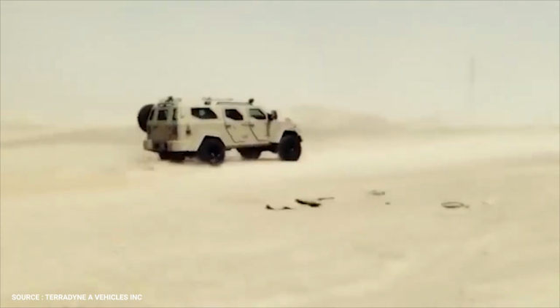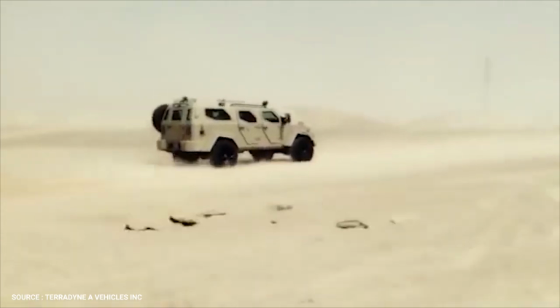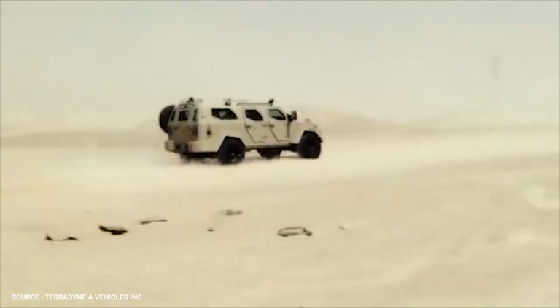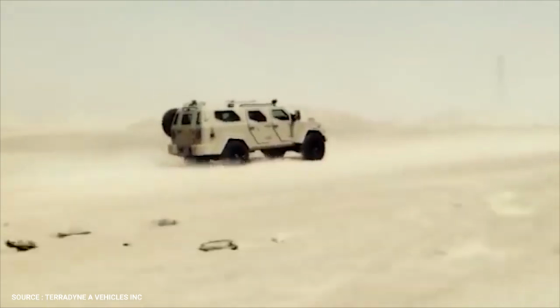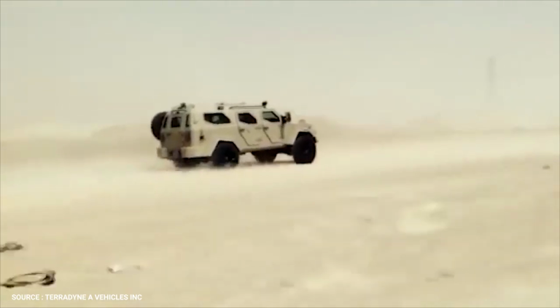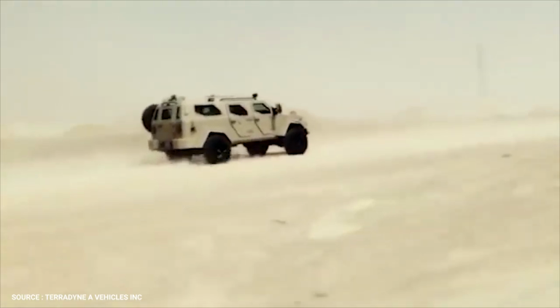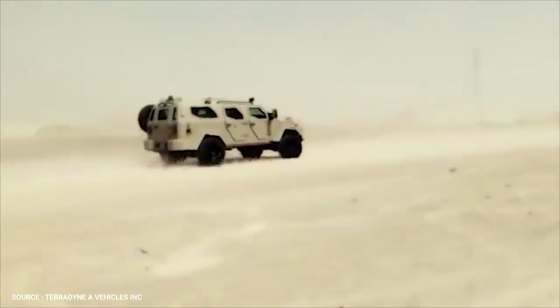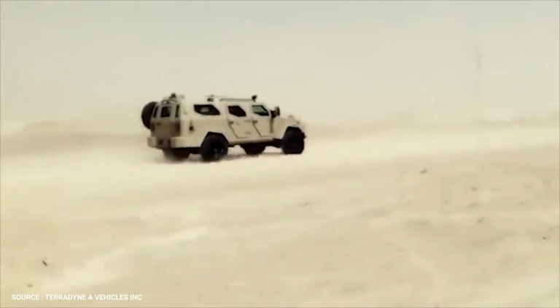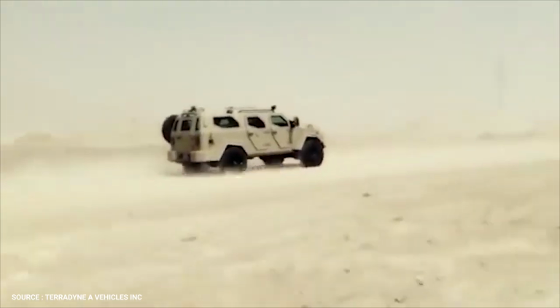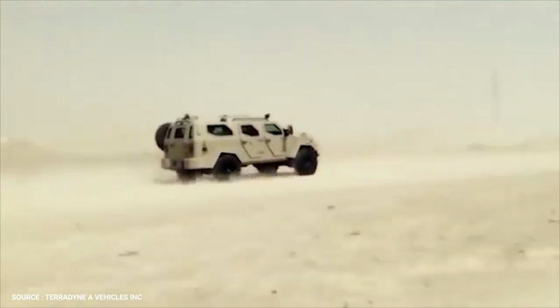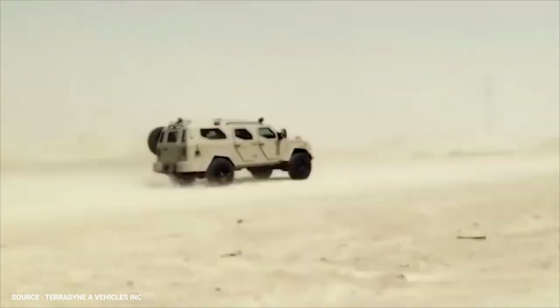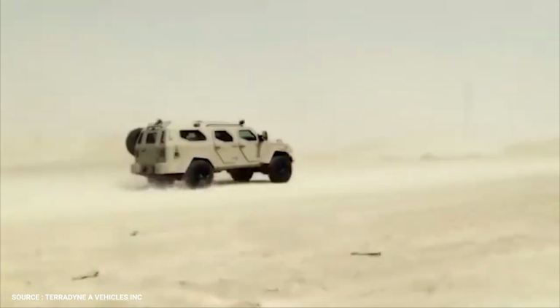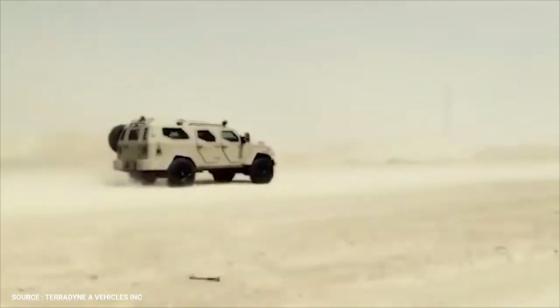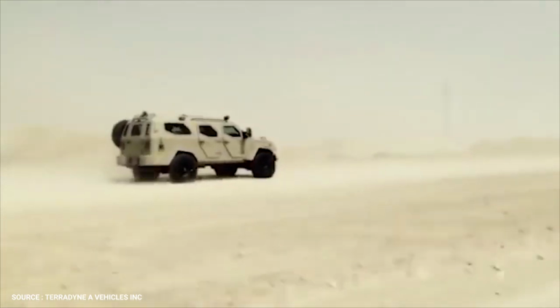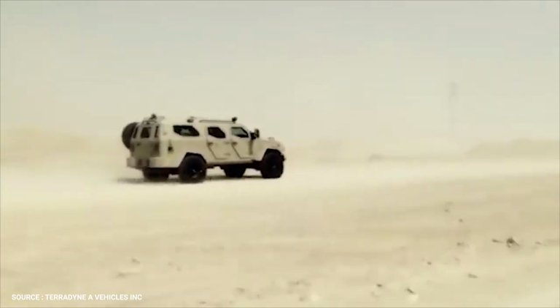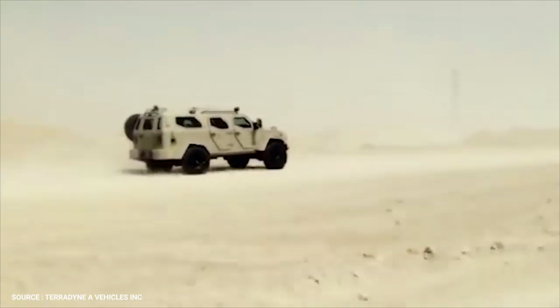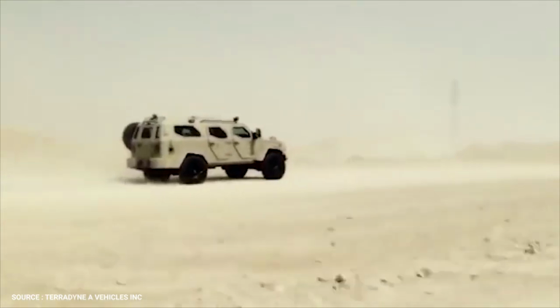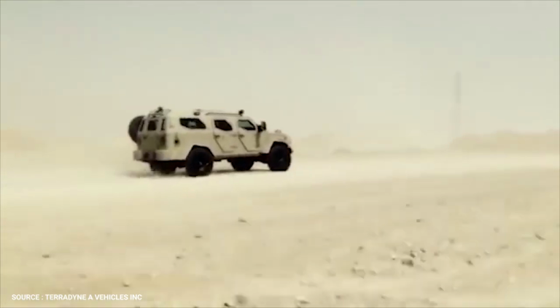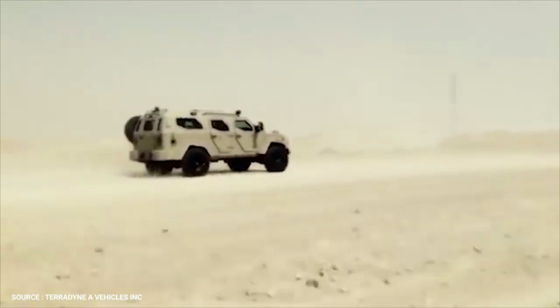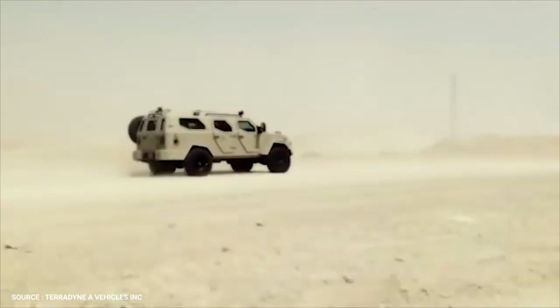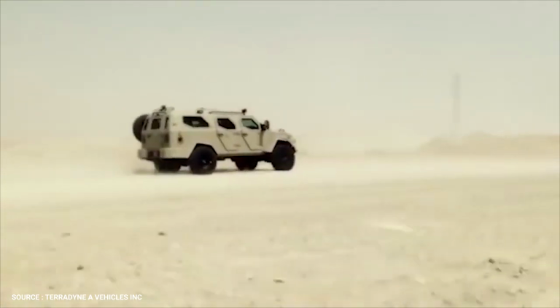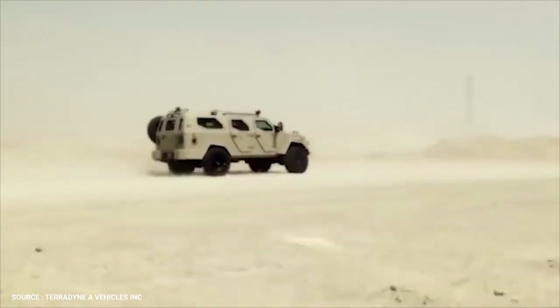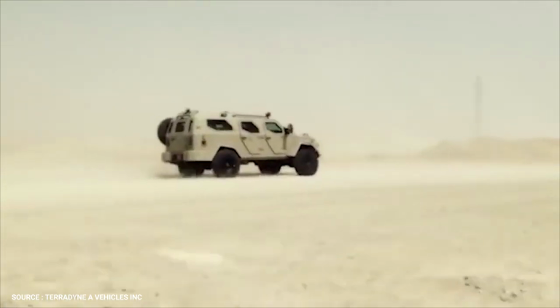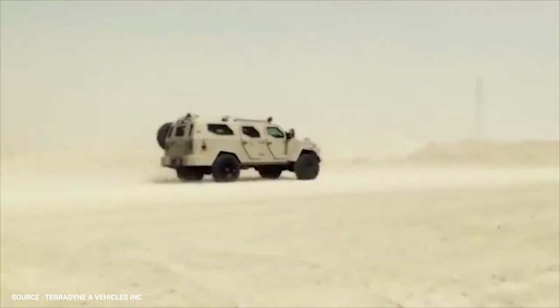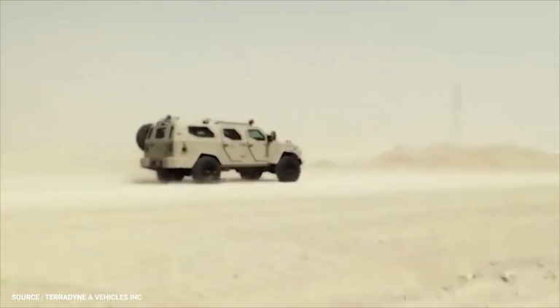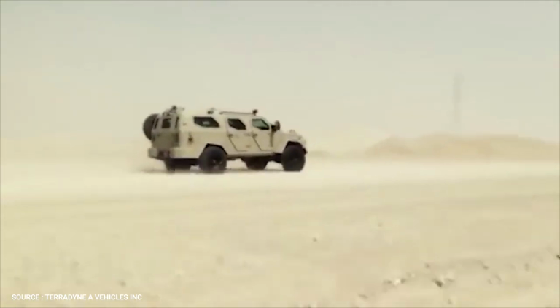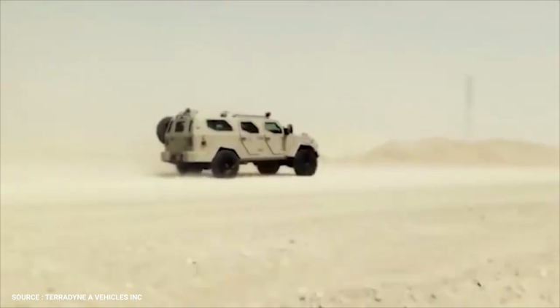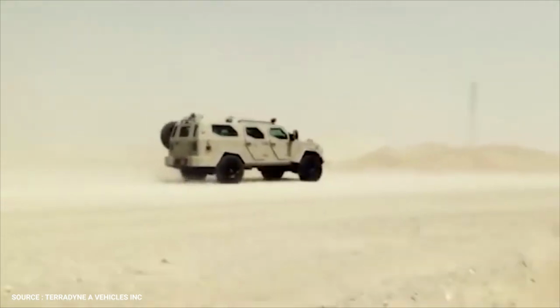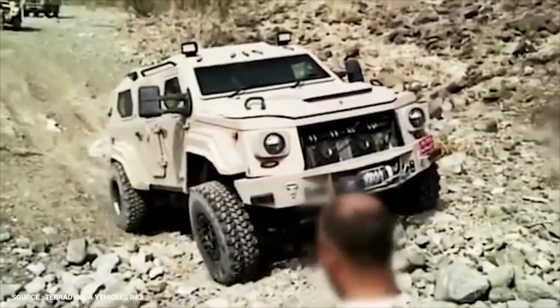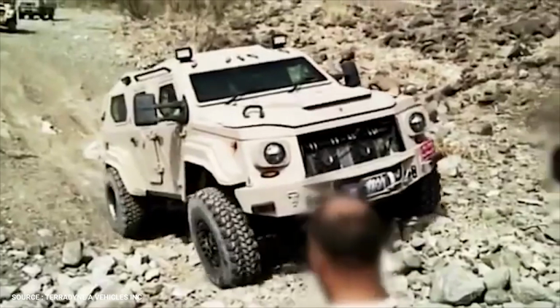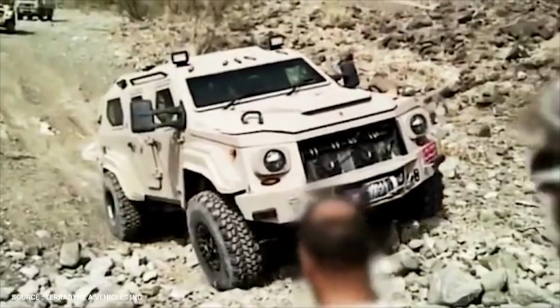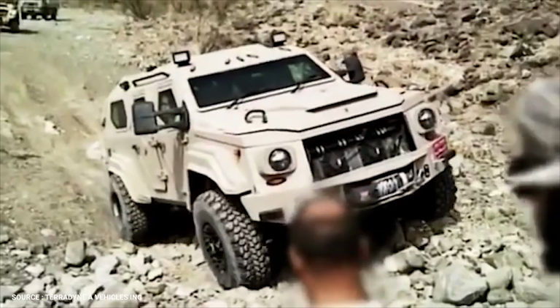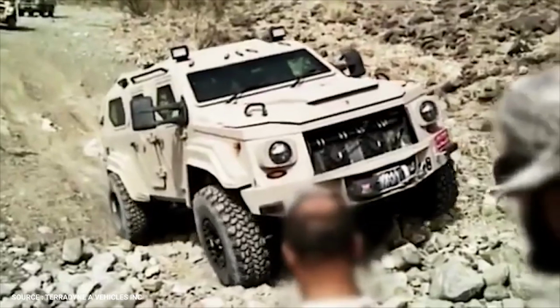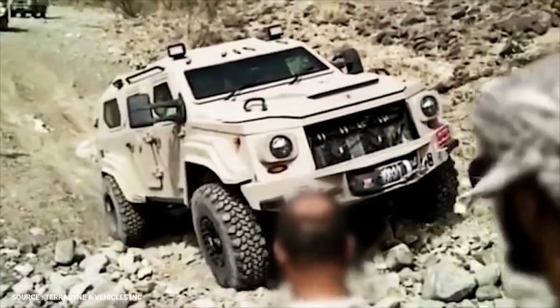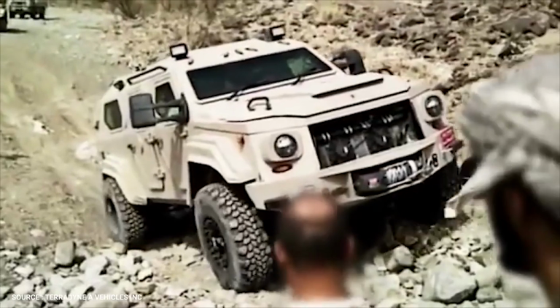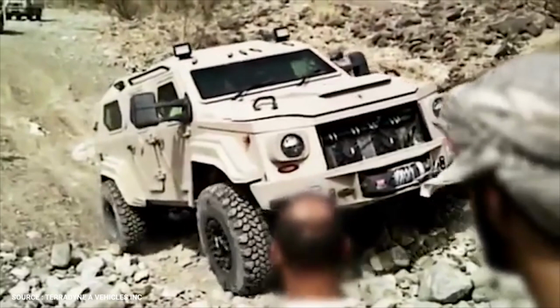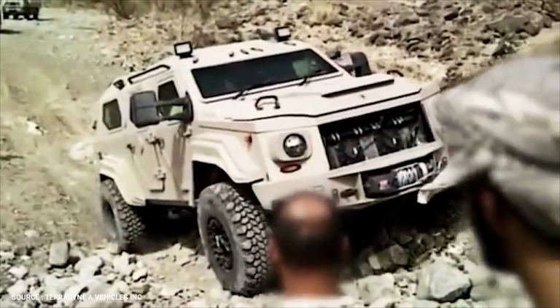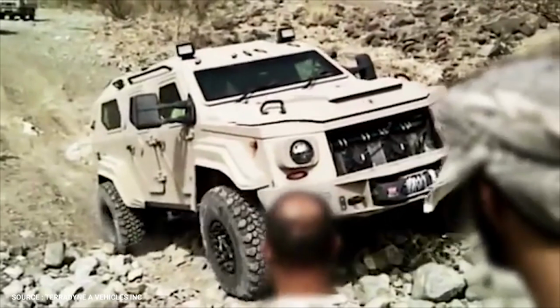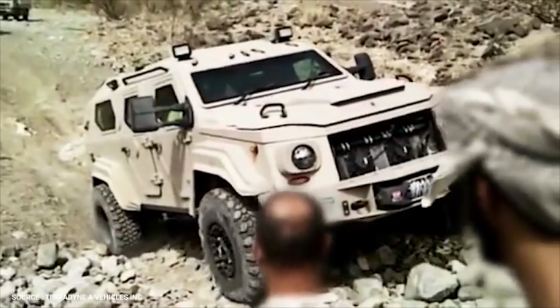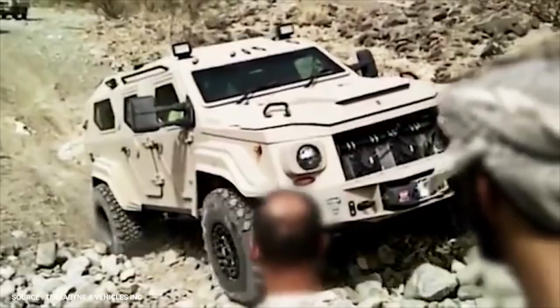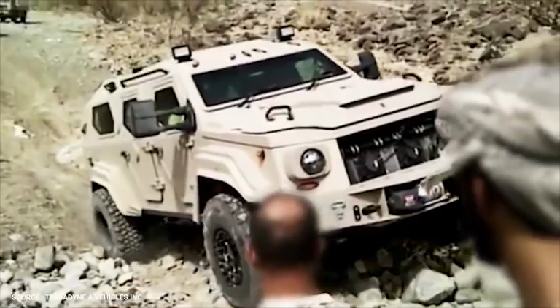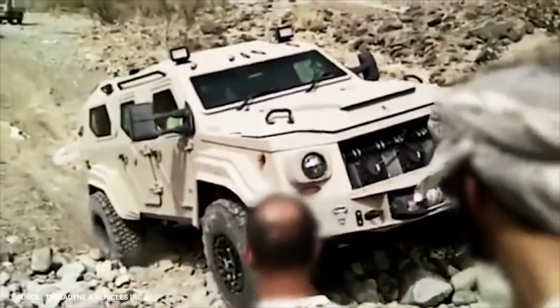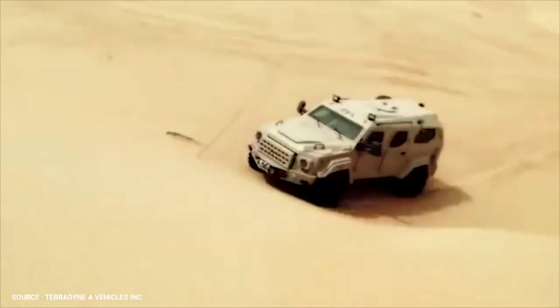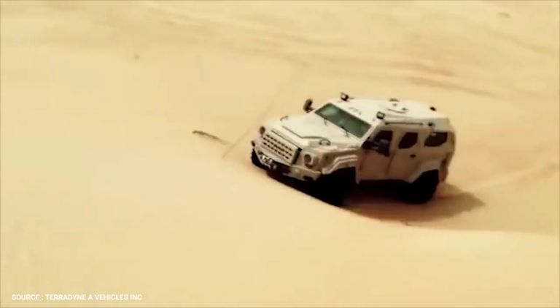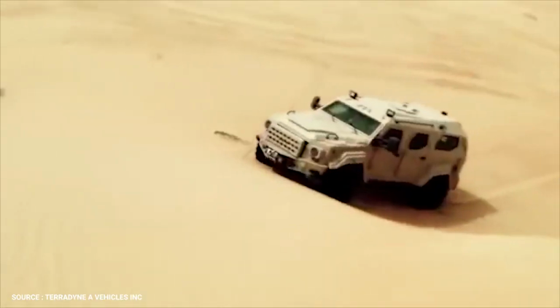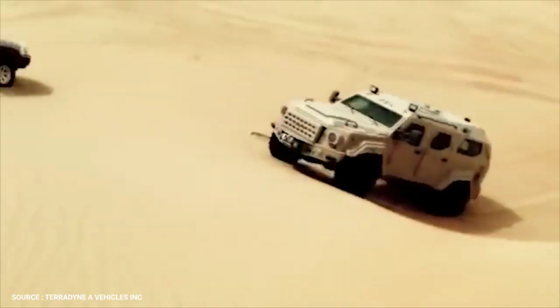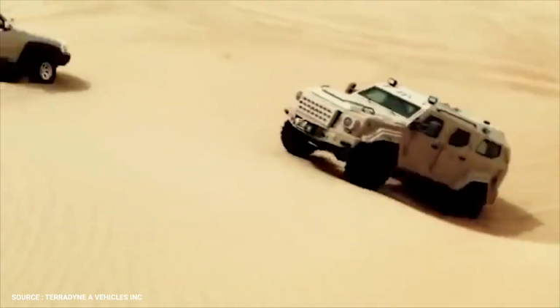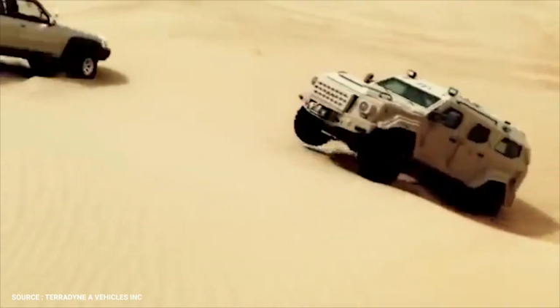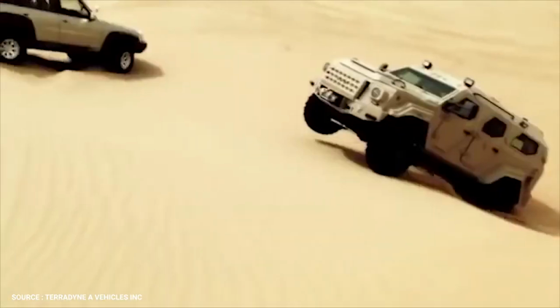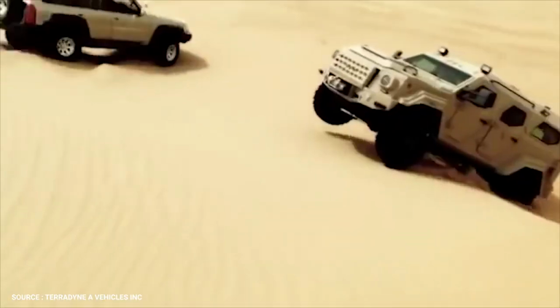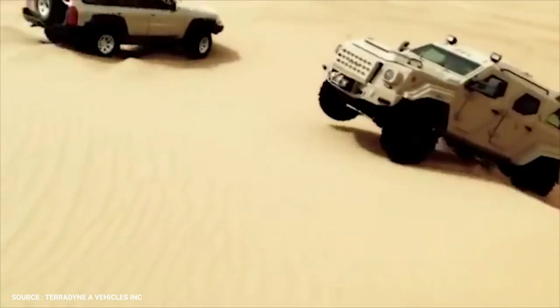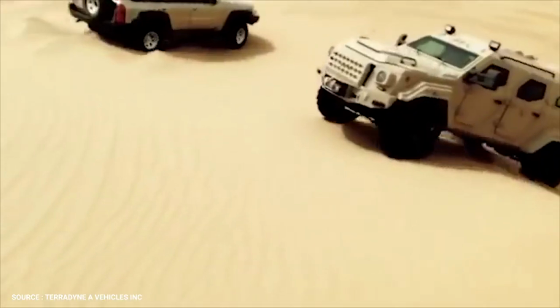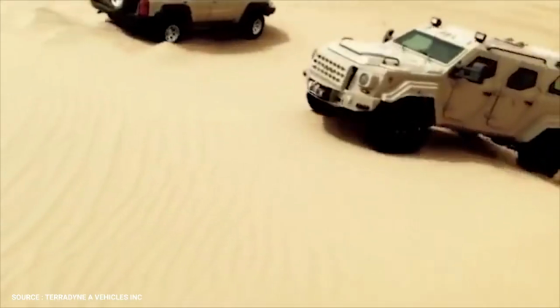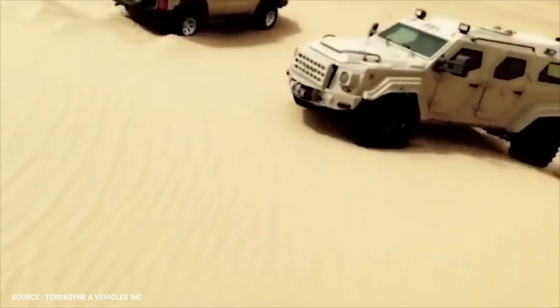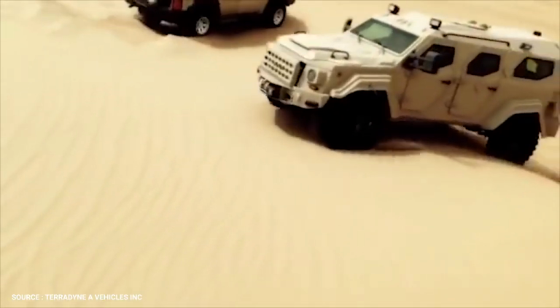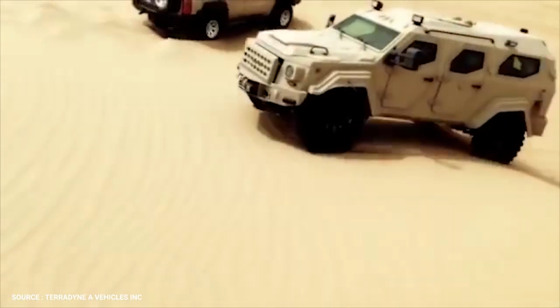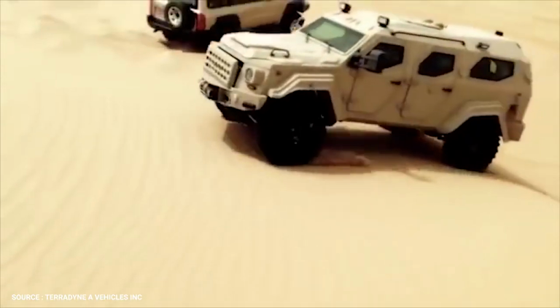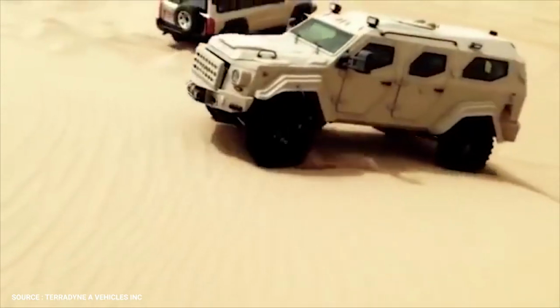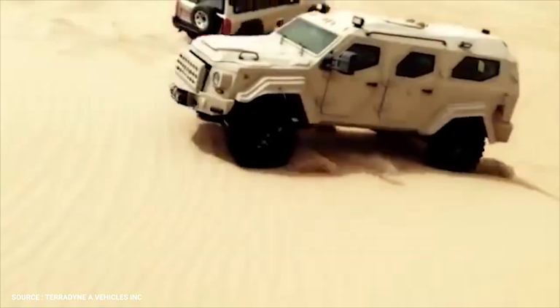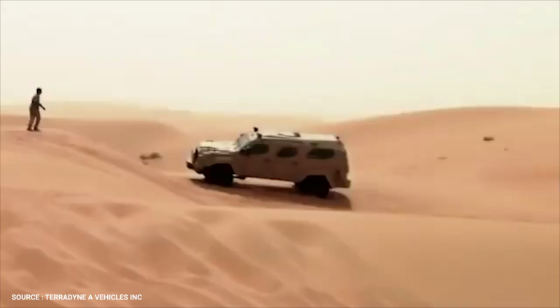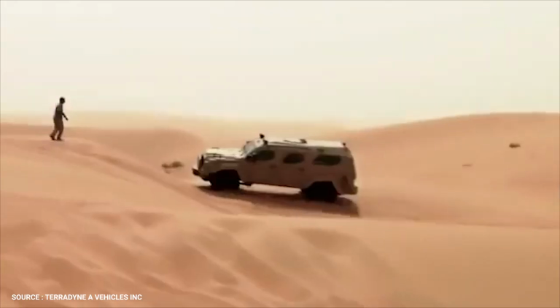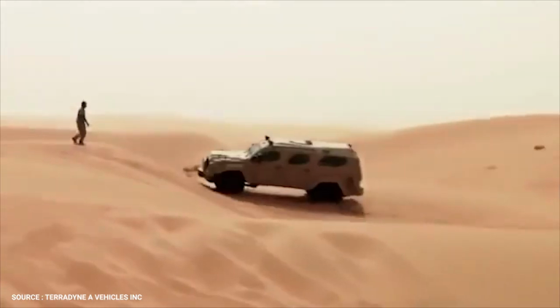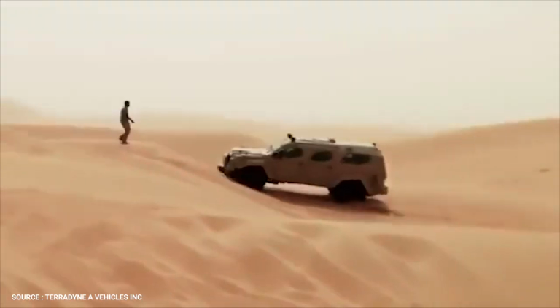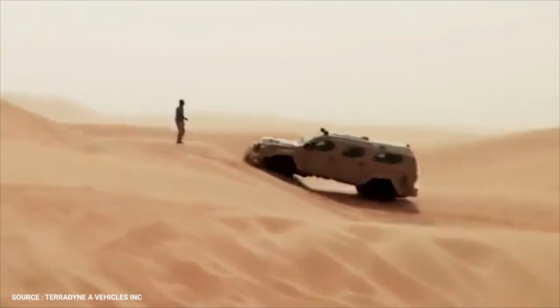If the Gurkha's immense appearance were not a dead giveaway, it's heavy. Curb weight is a soul-crushing 16,000 pounds.